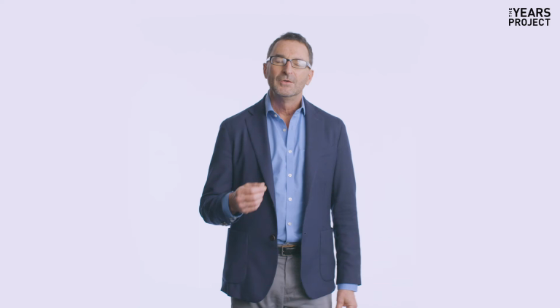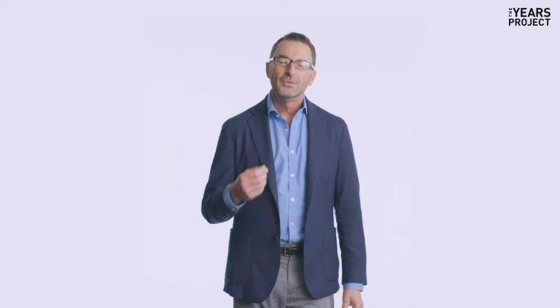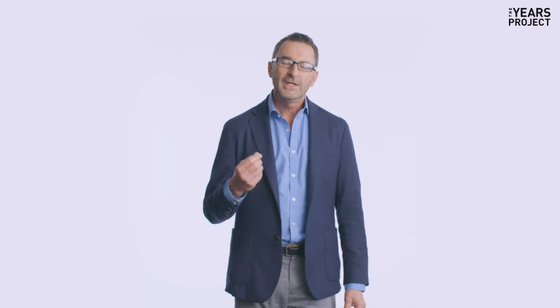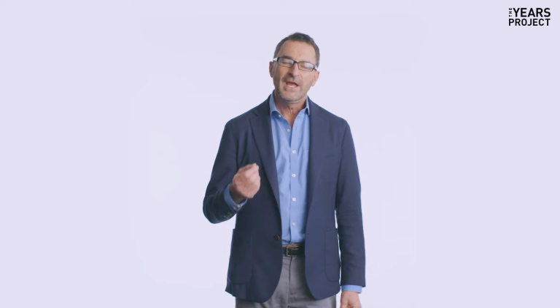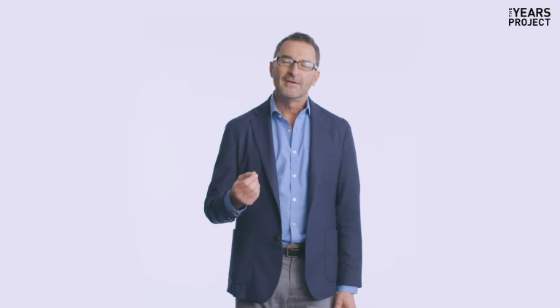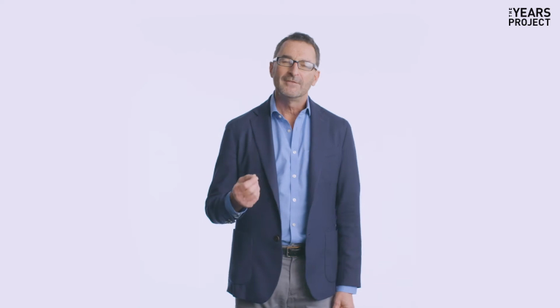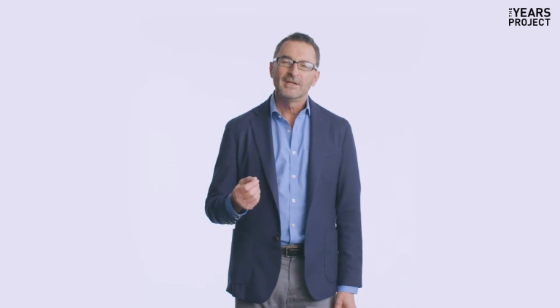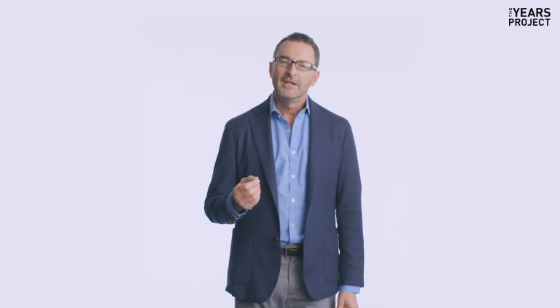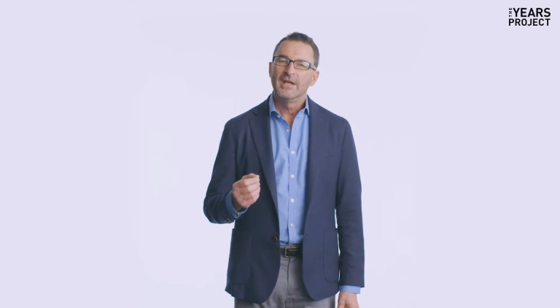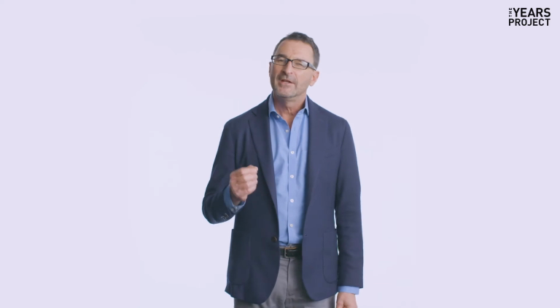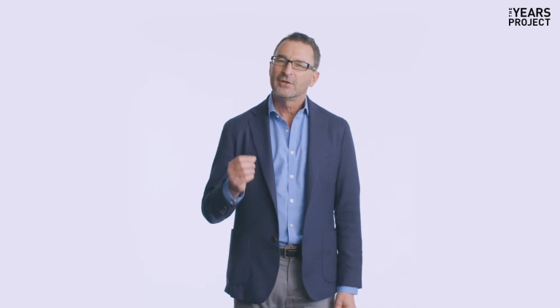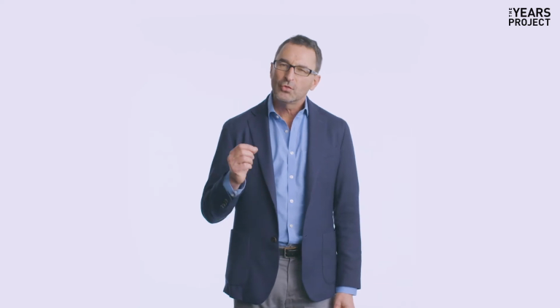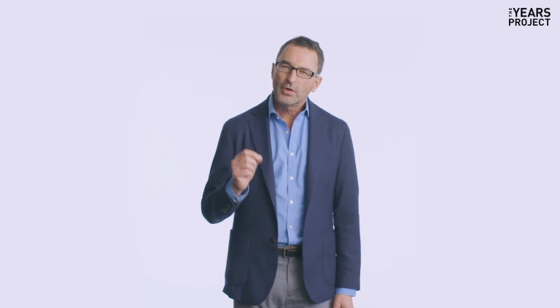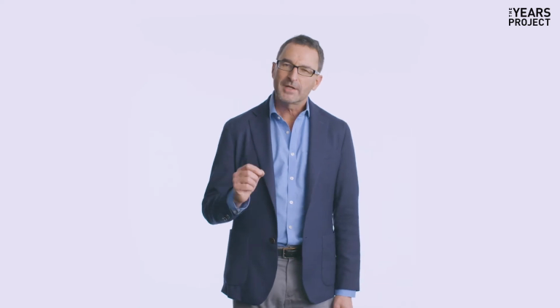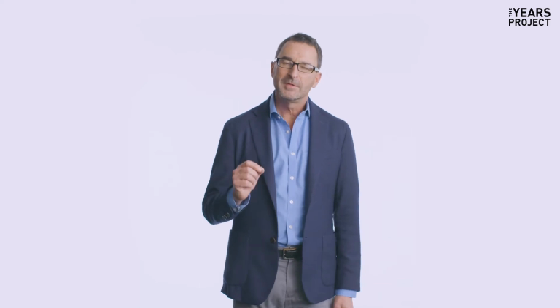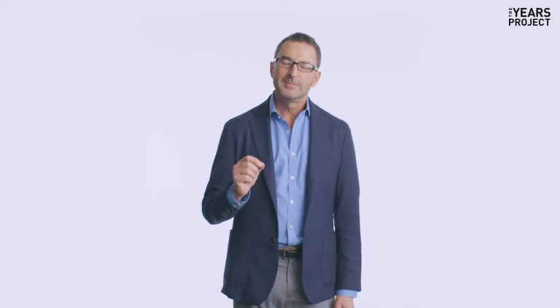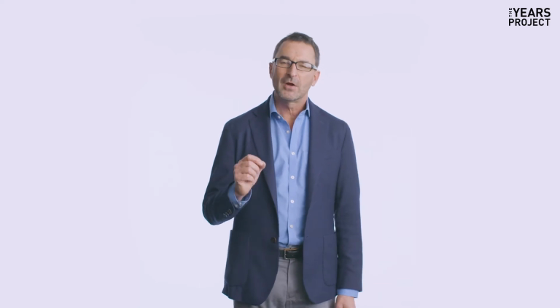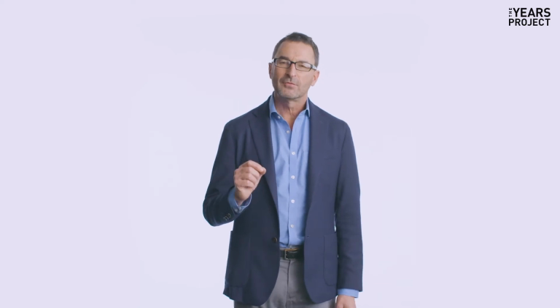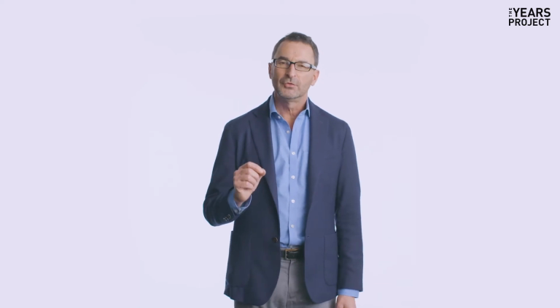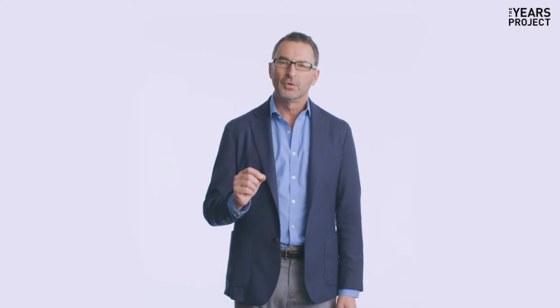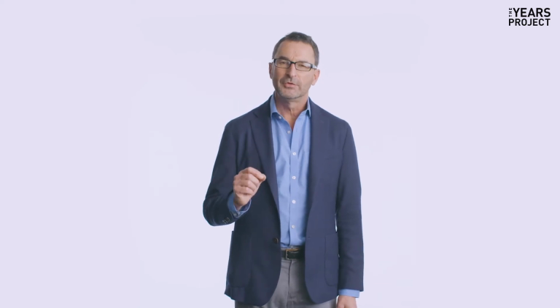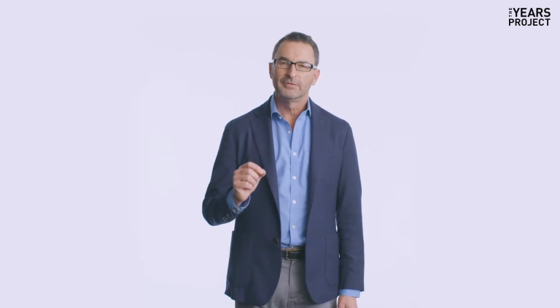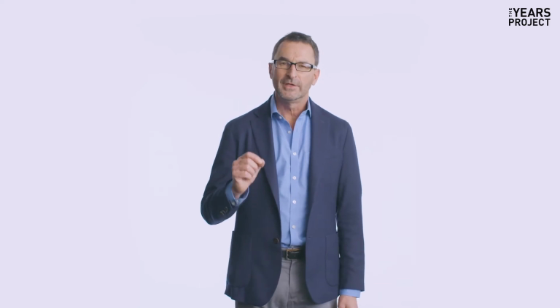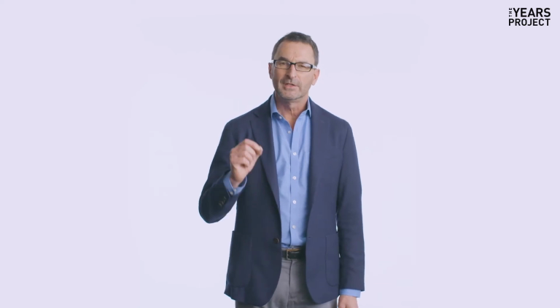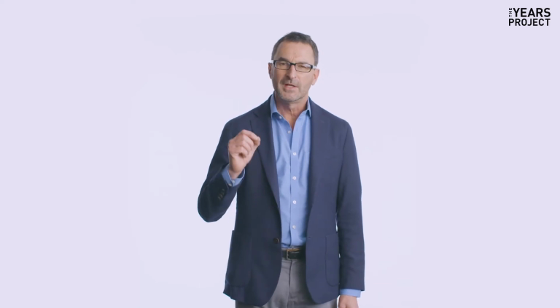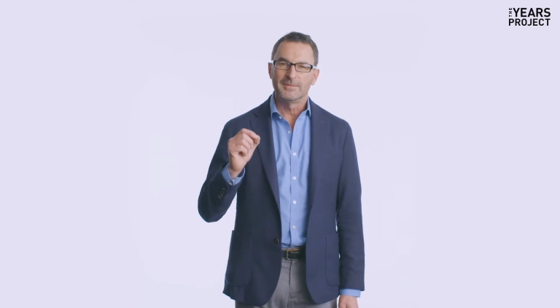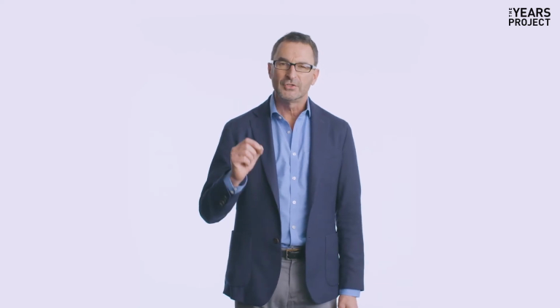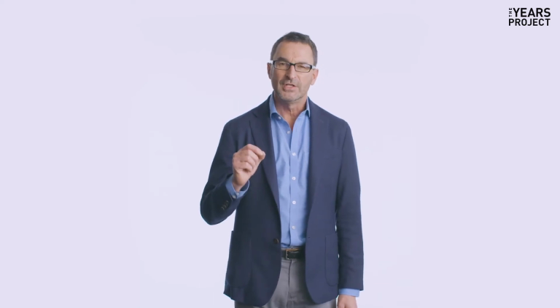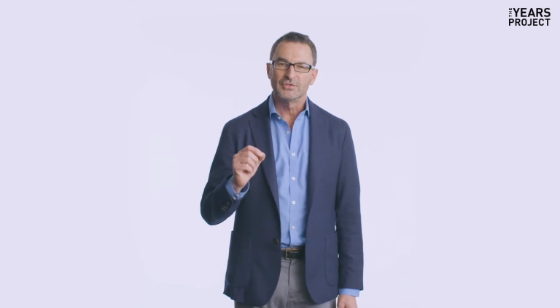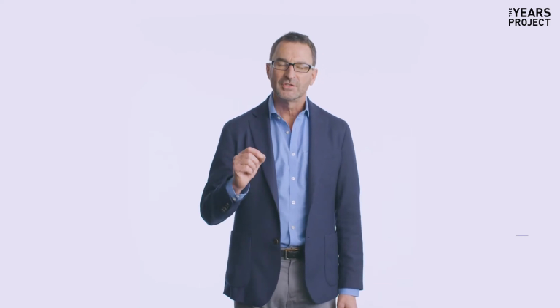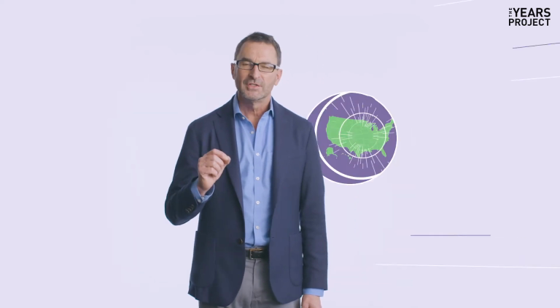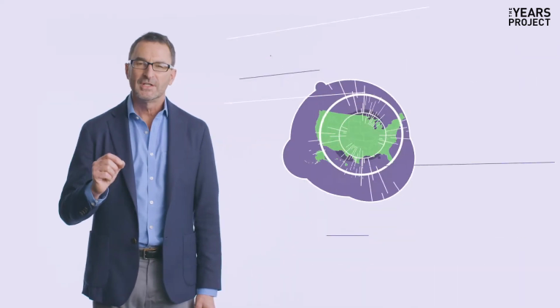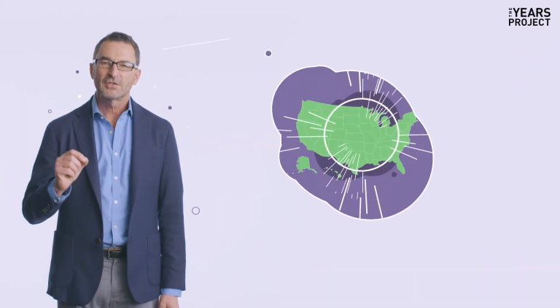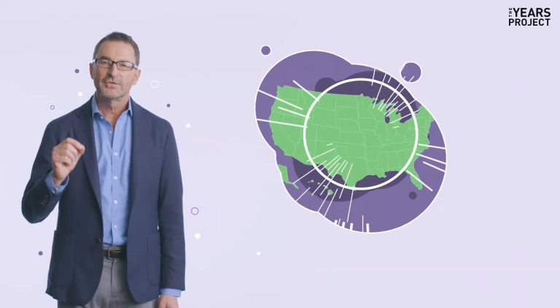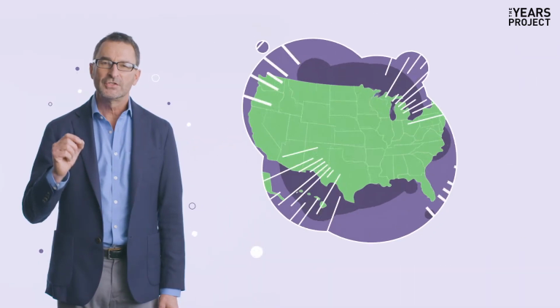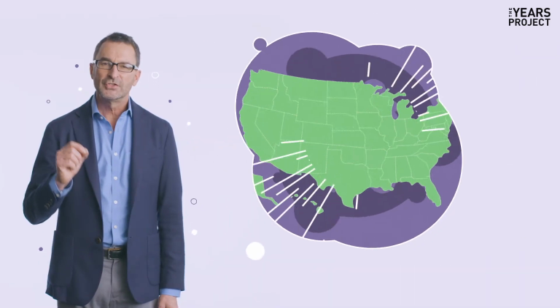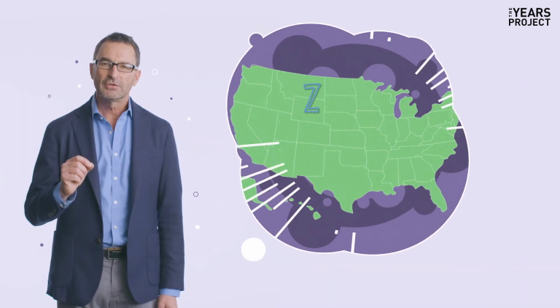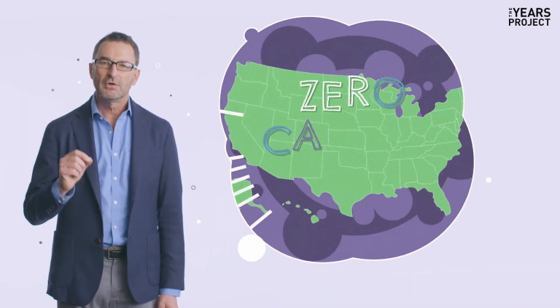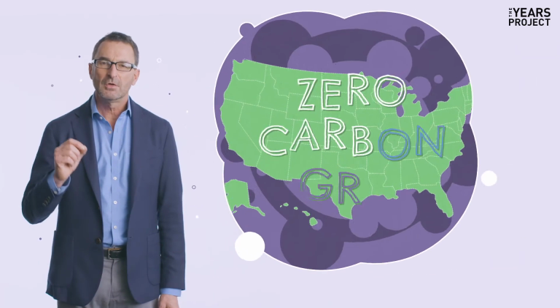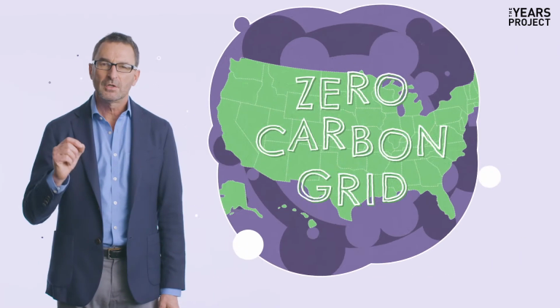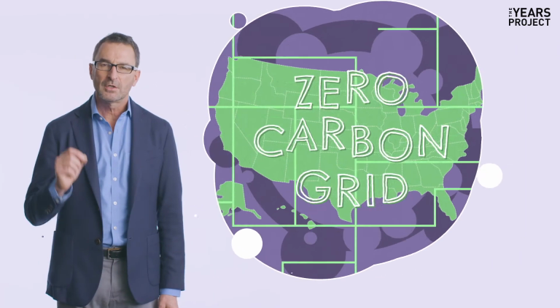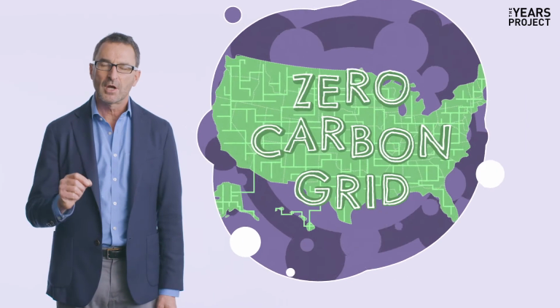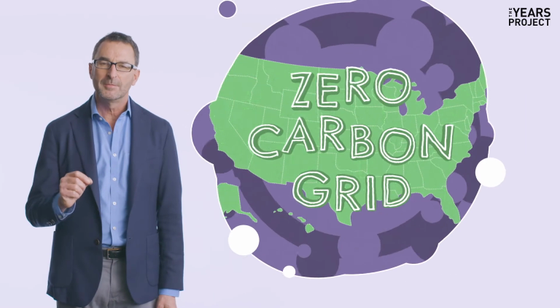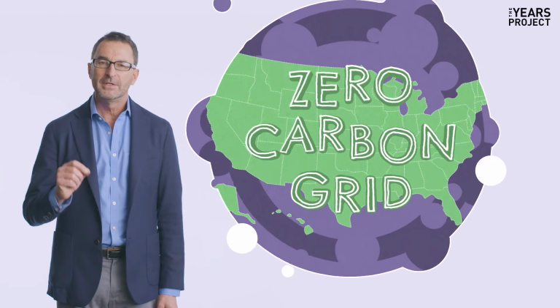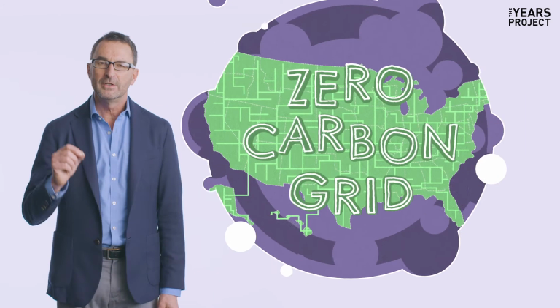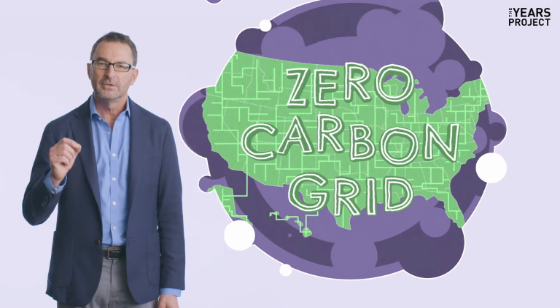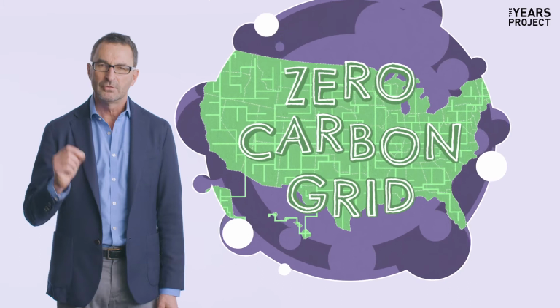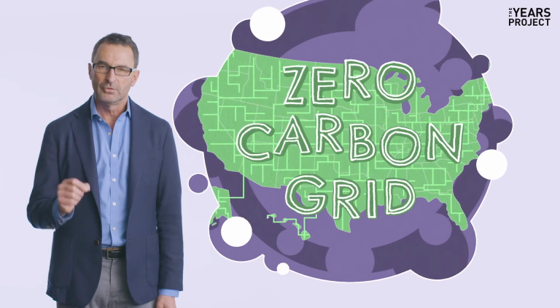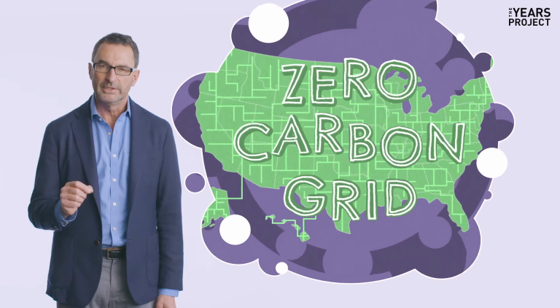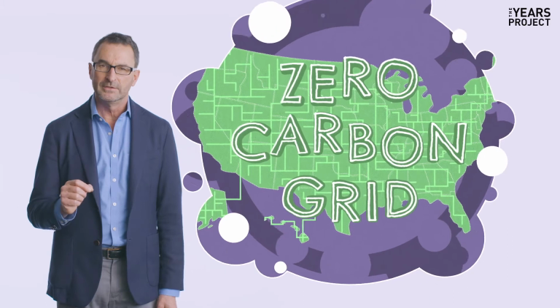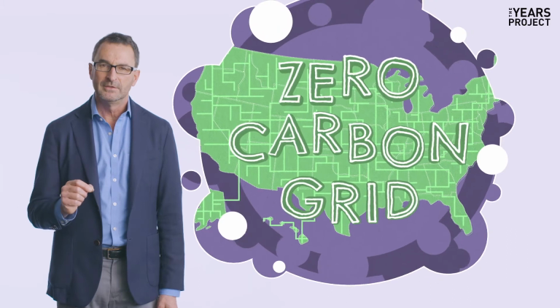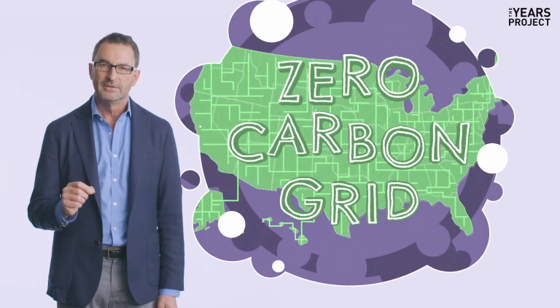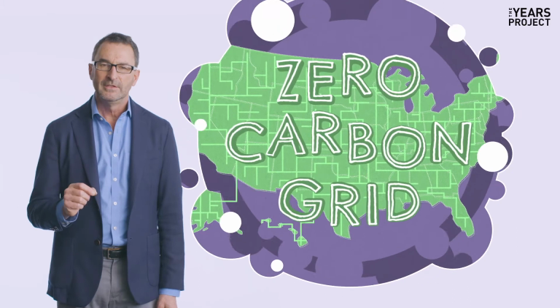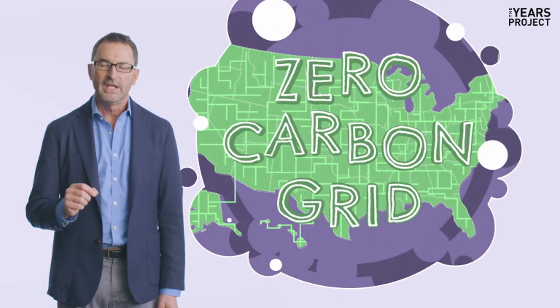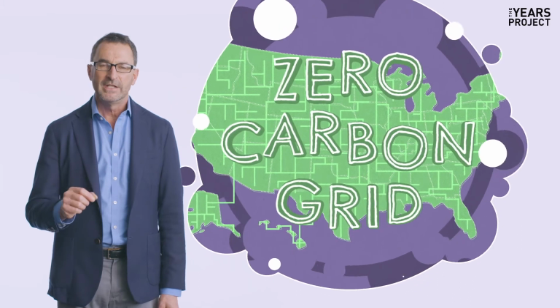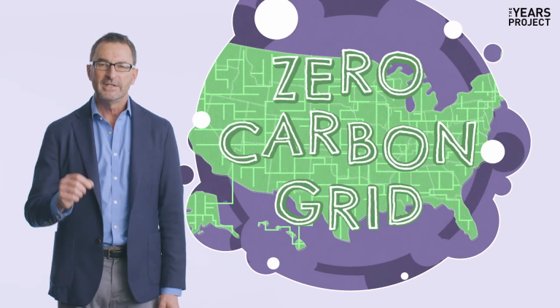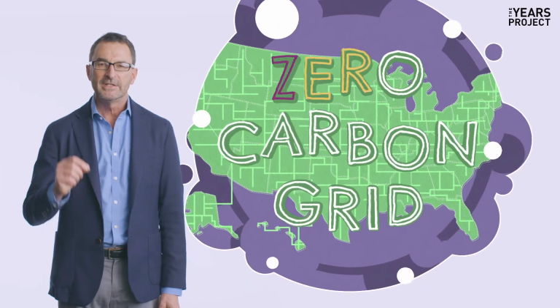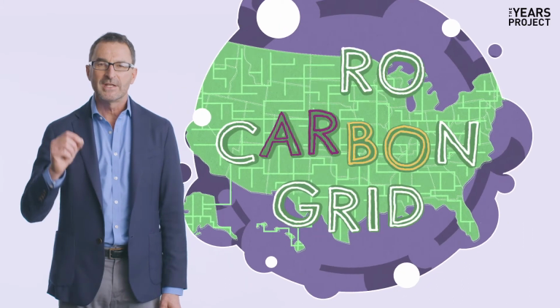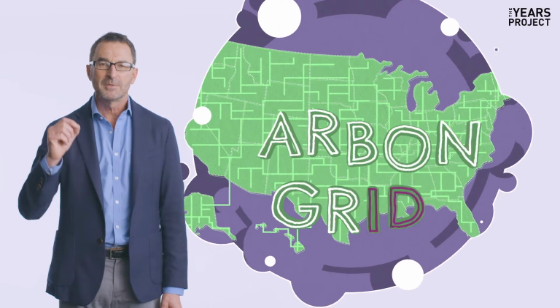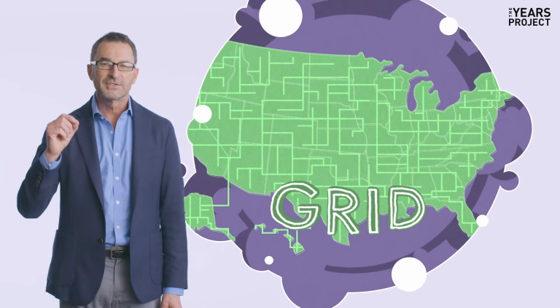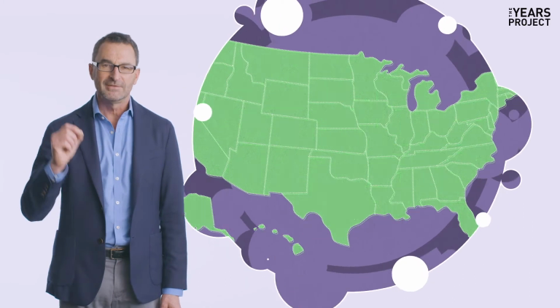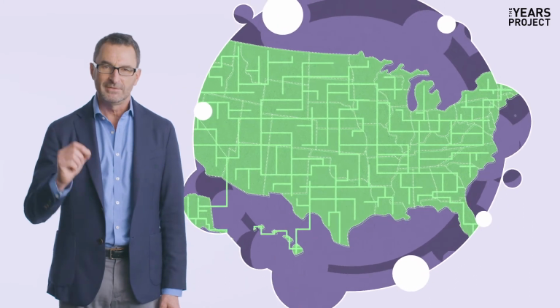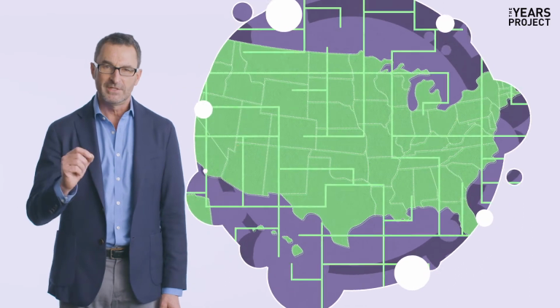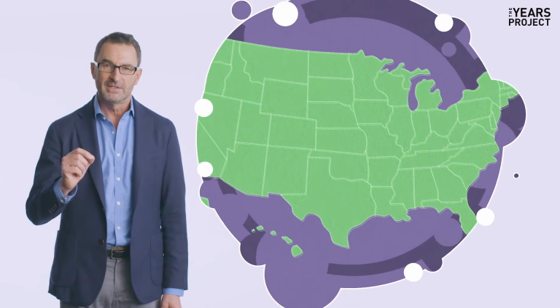We have an incredibly powerful tool to fight climate change. It's called the Zero Carbon Grid, and it enables everything.